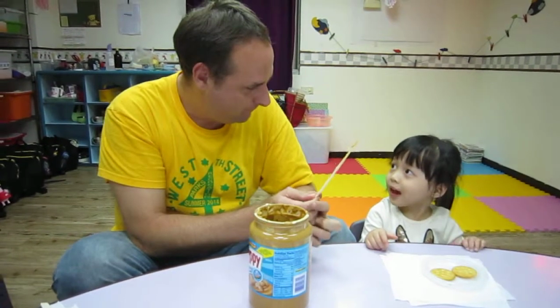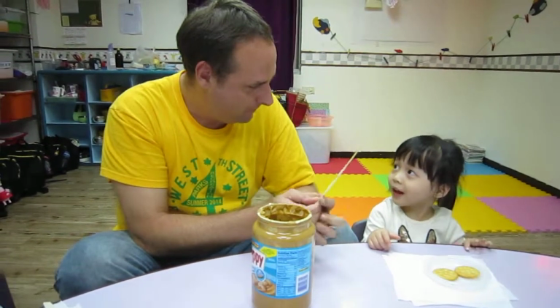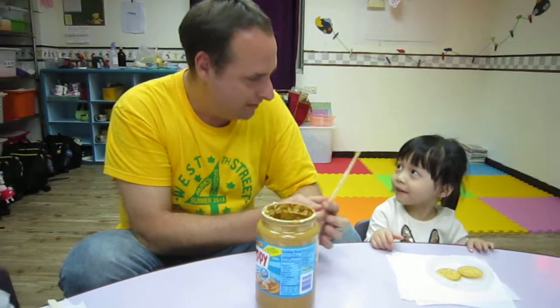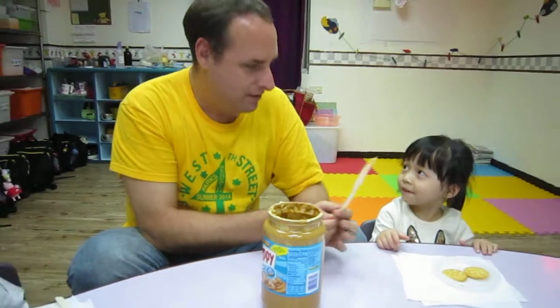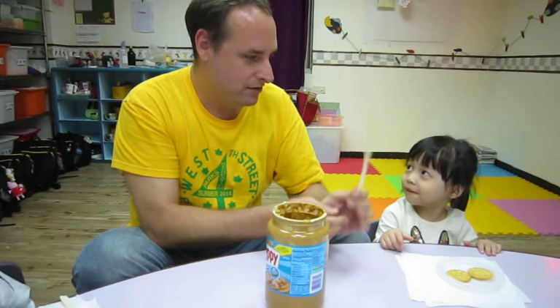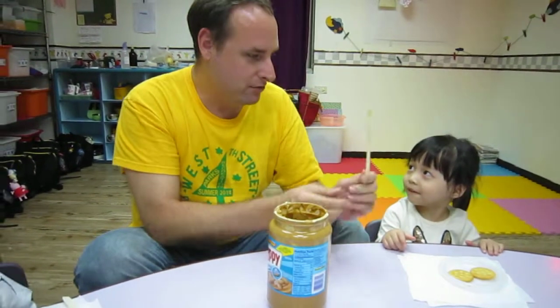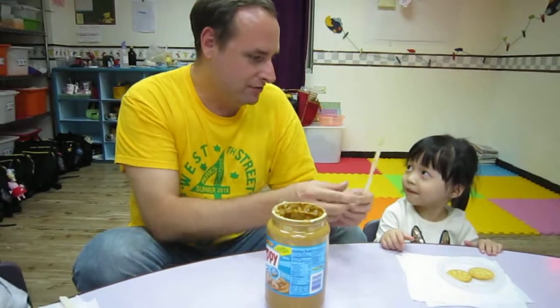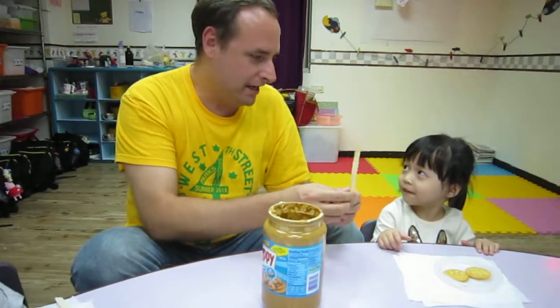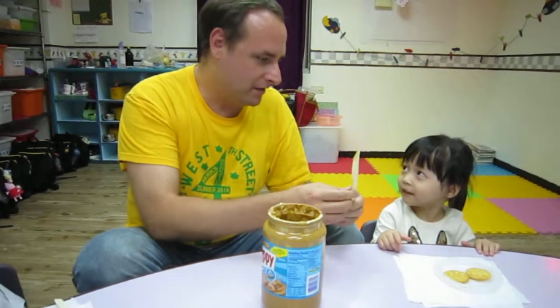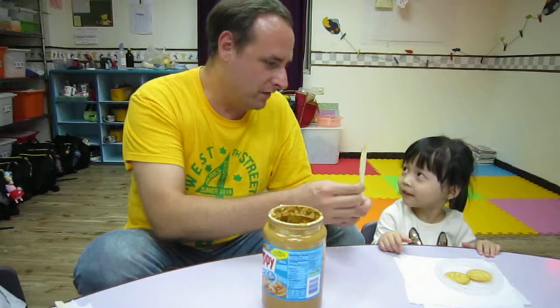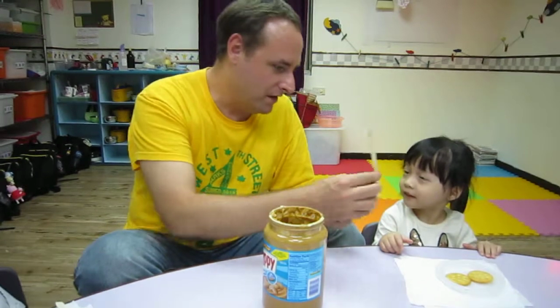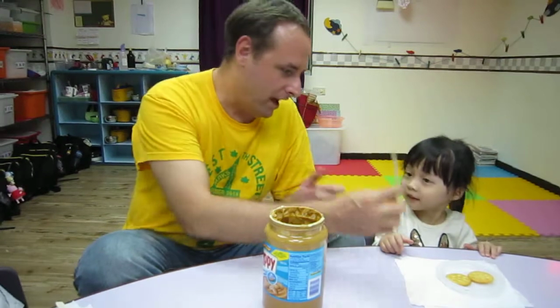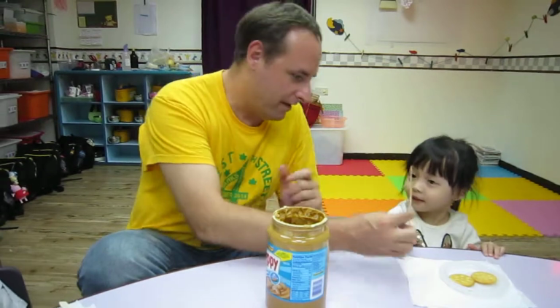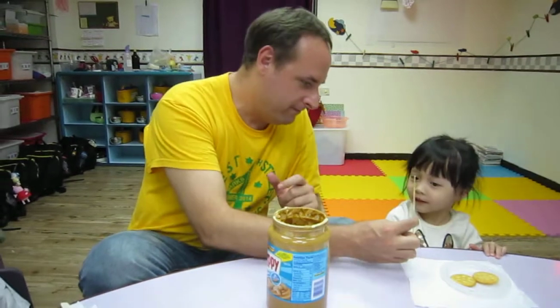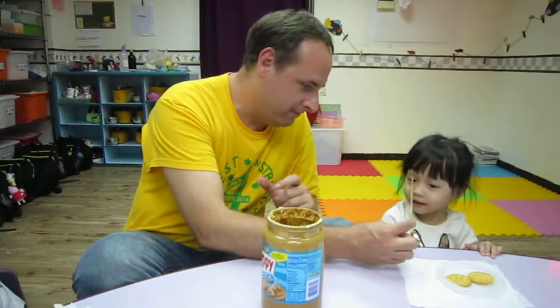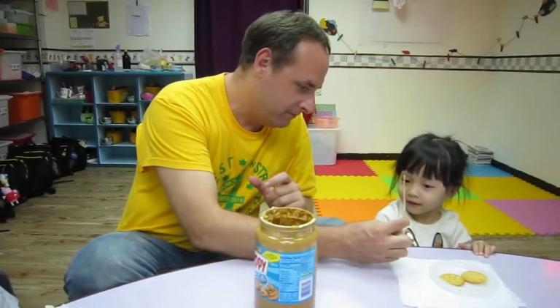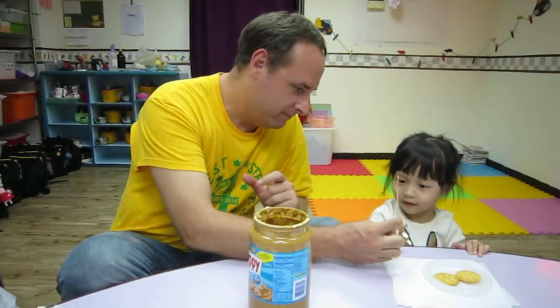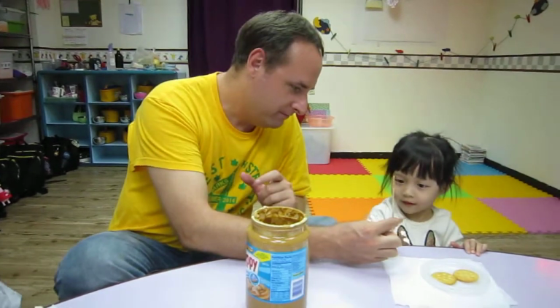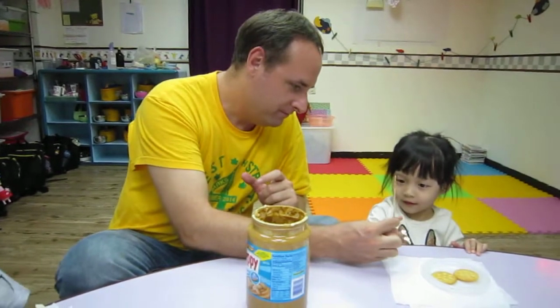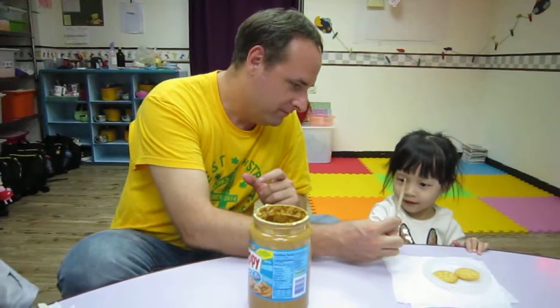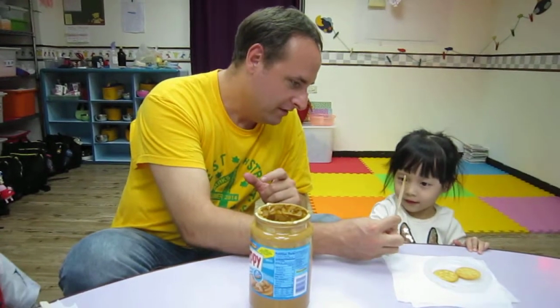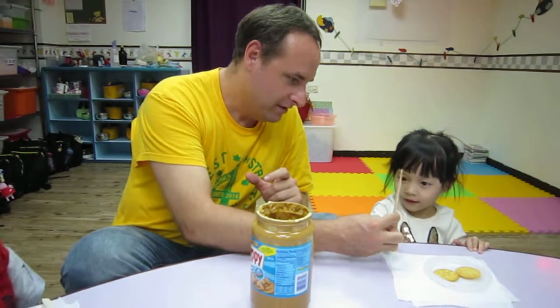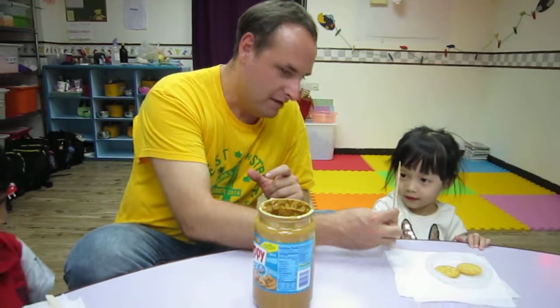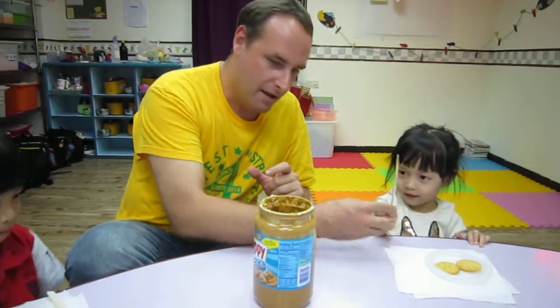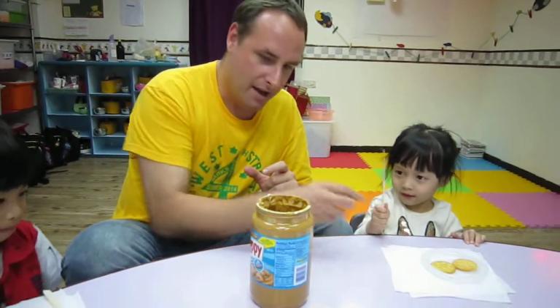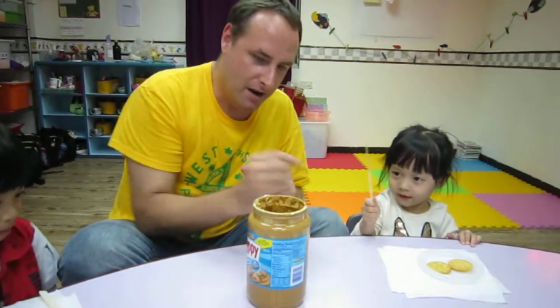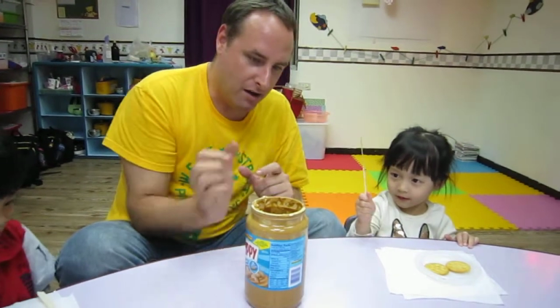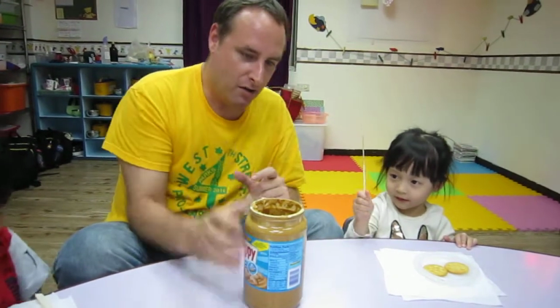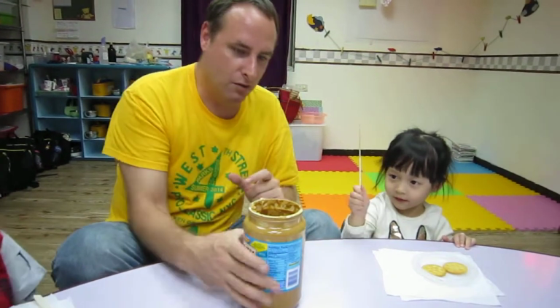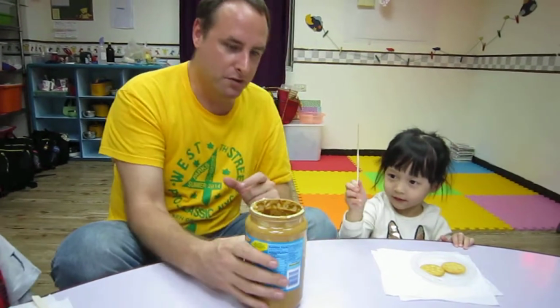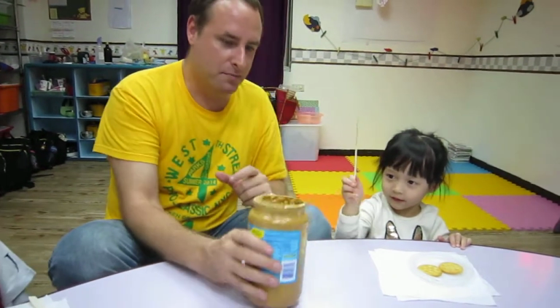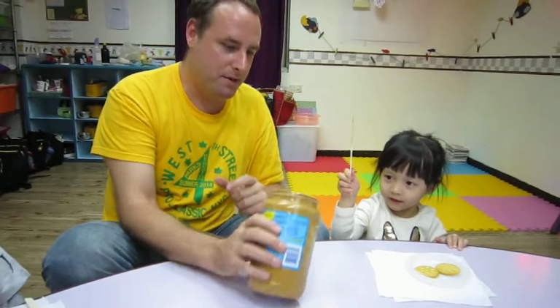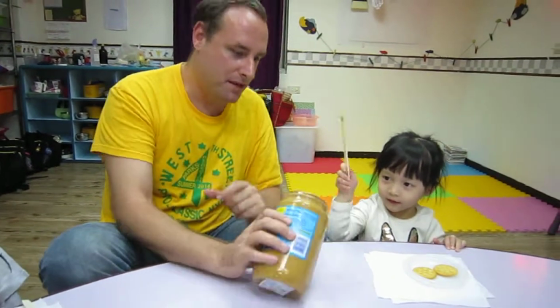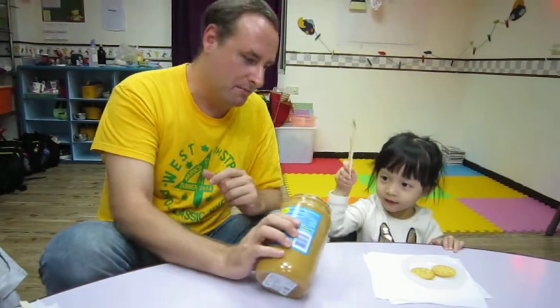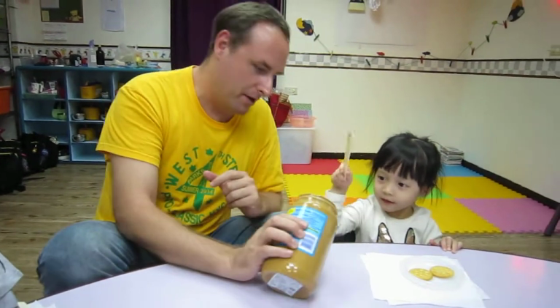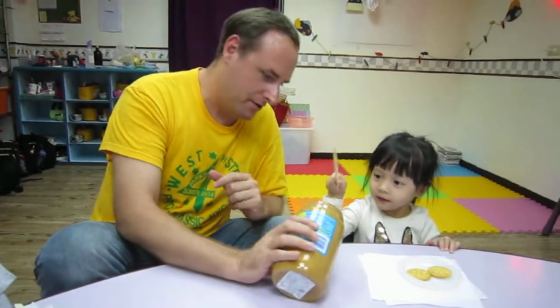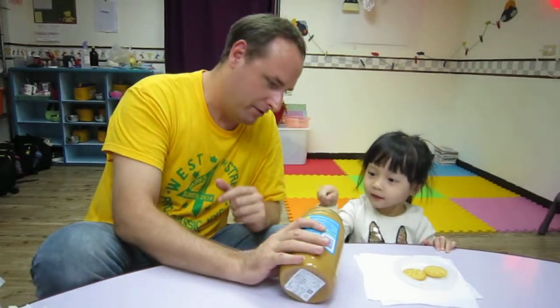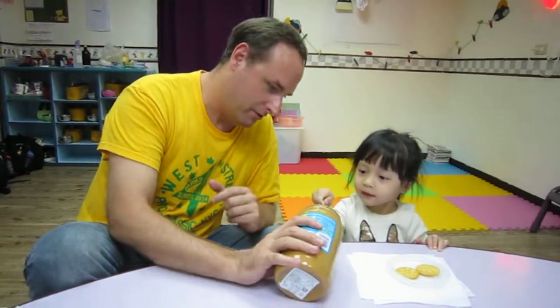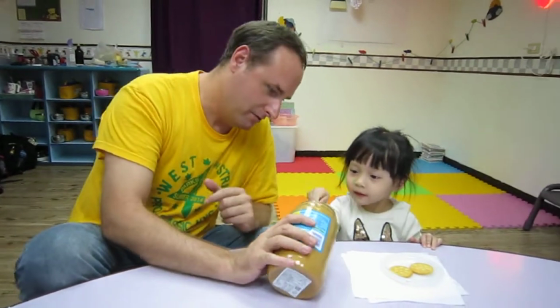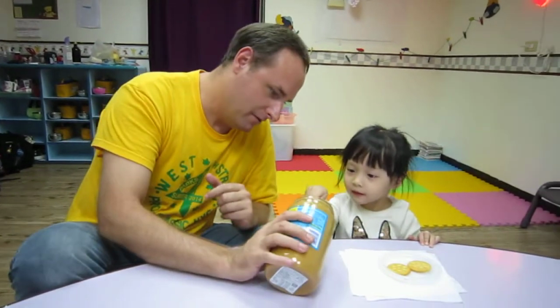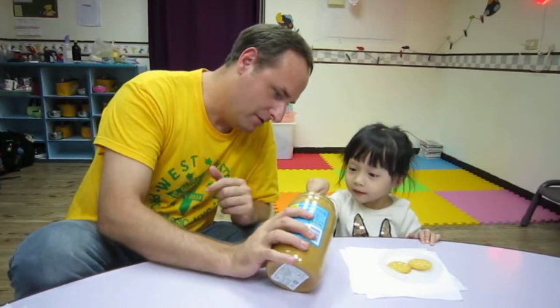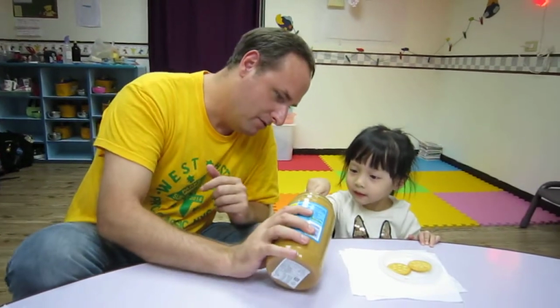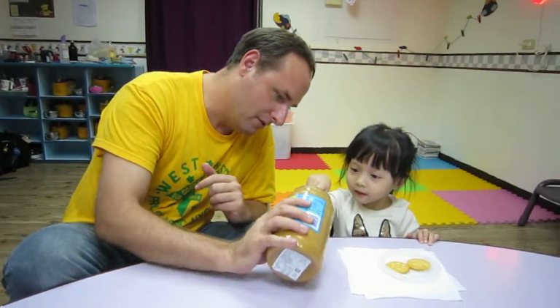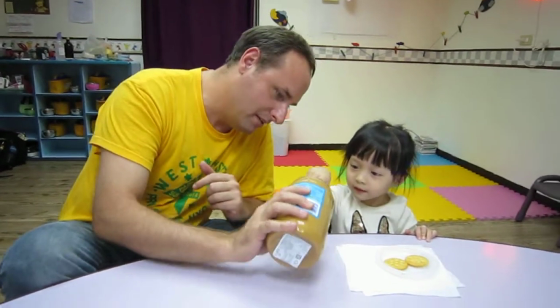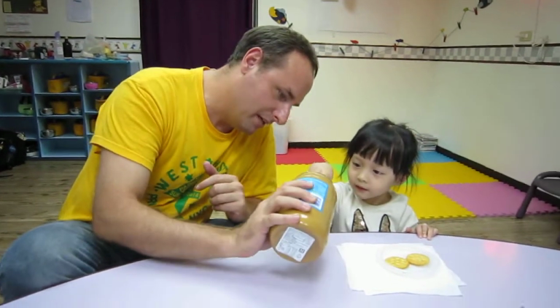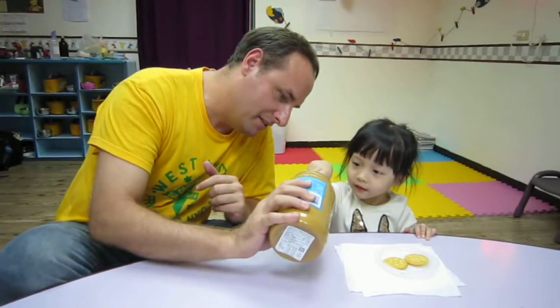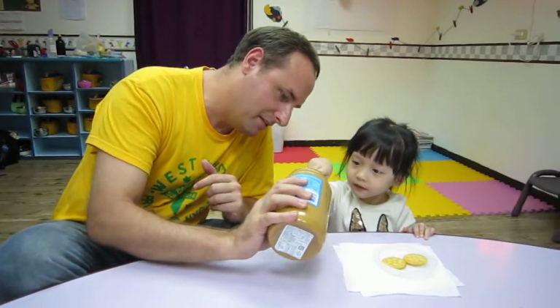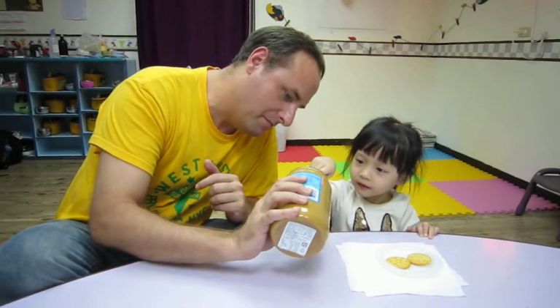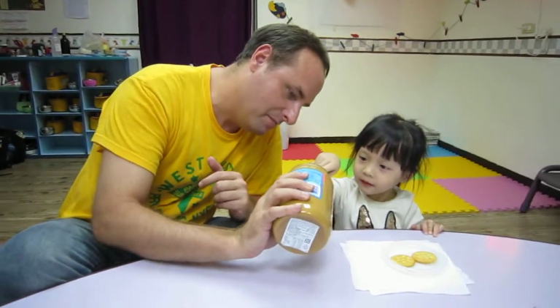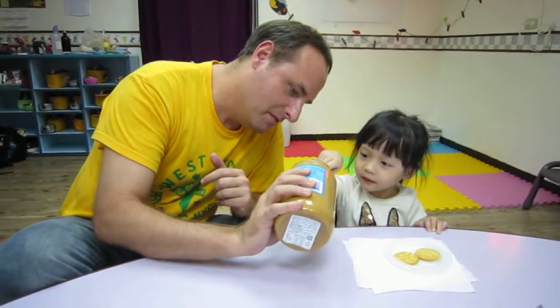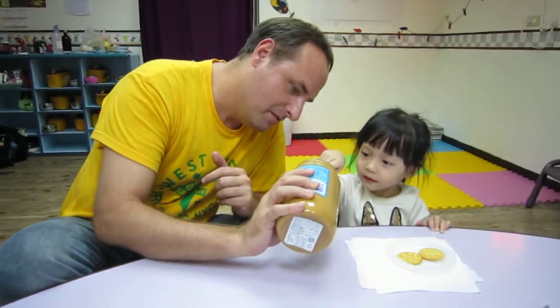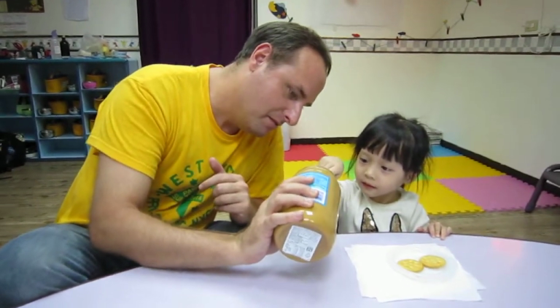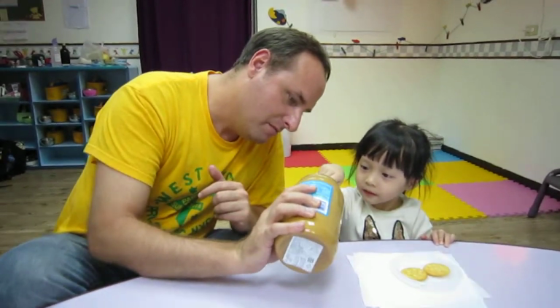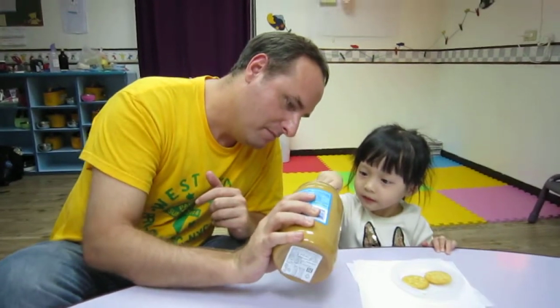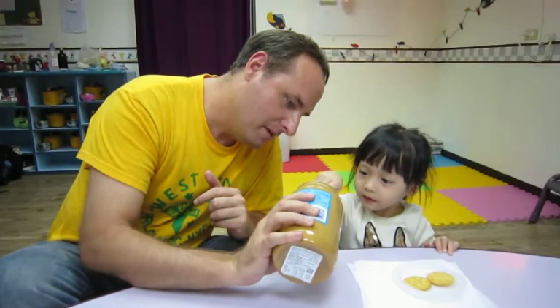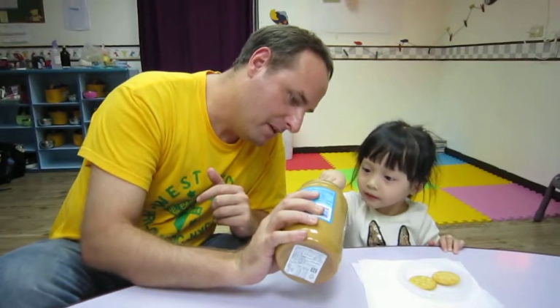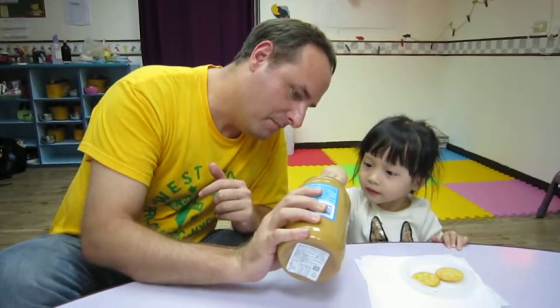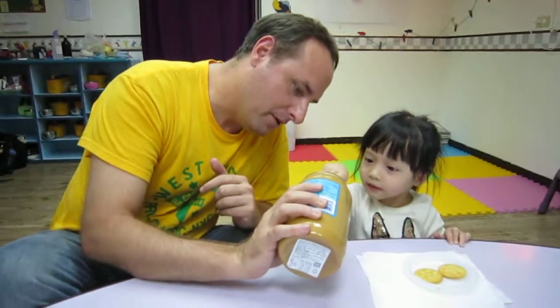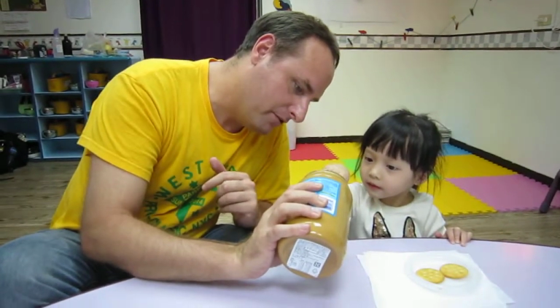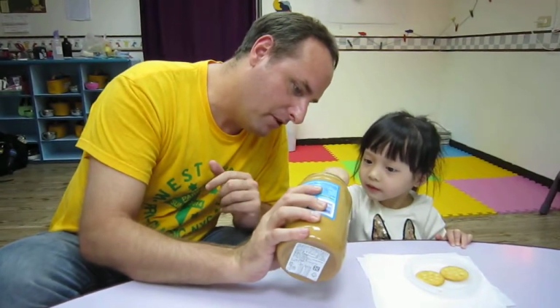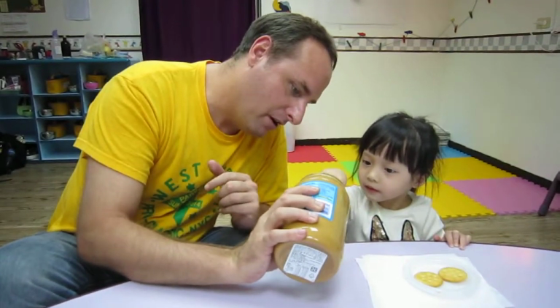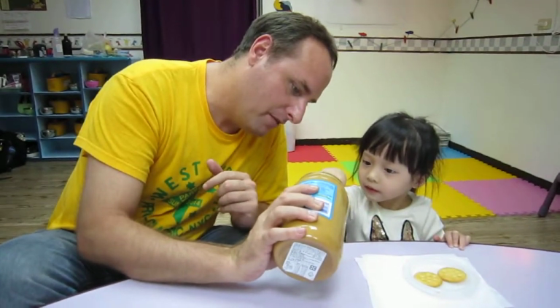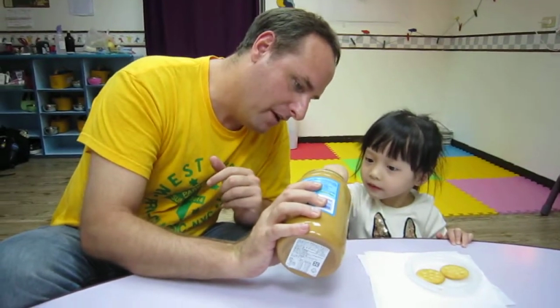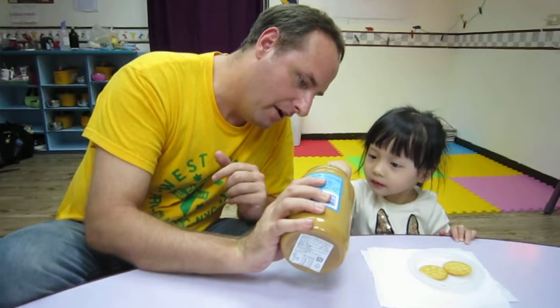You take the knife and I'll hold the peanut butter. And you can get some peanut butter on there.